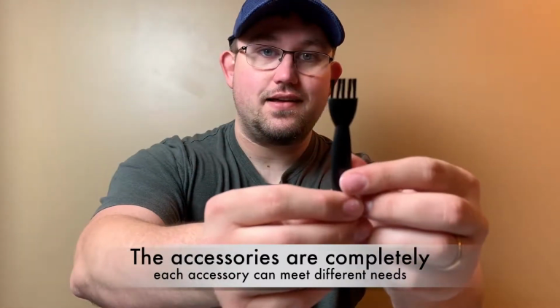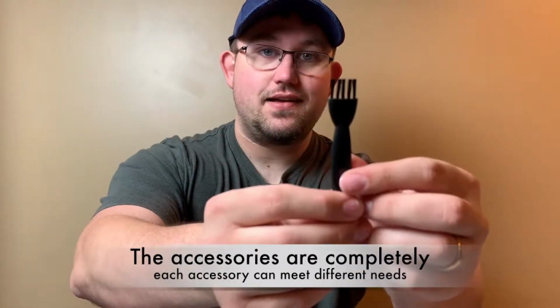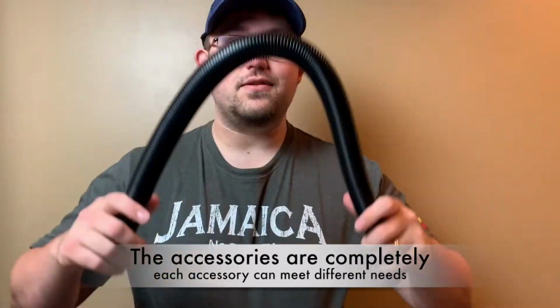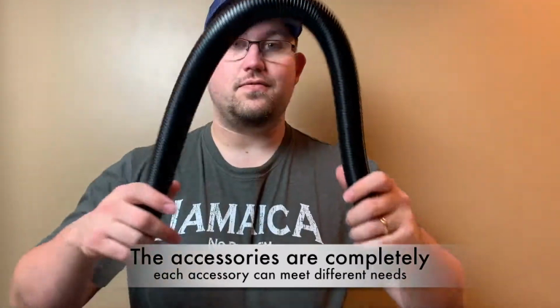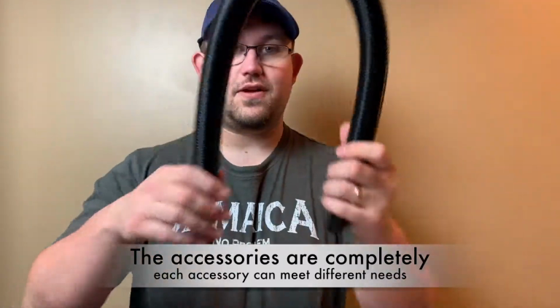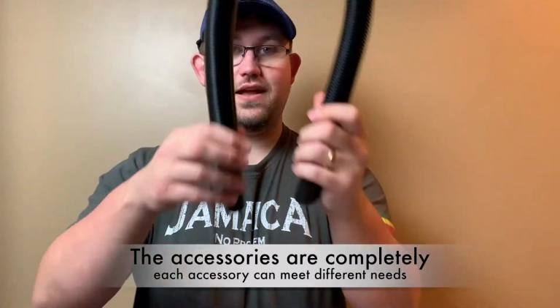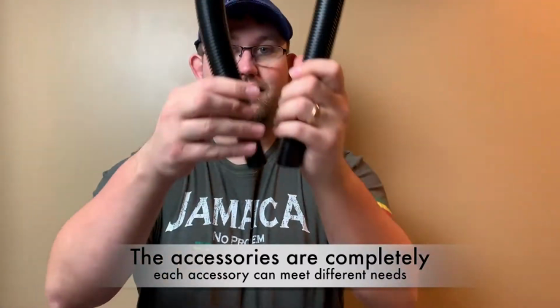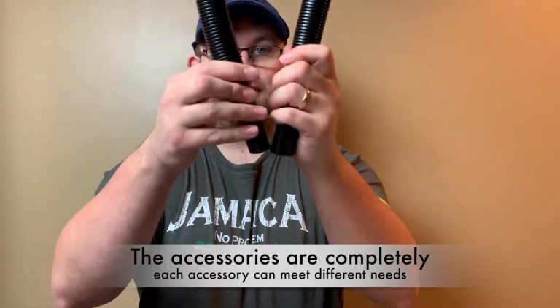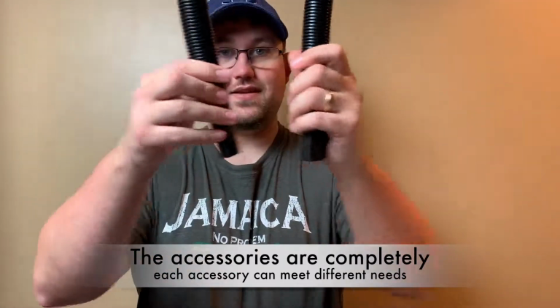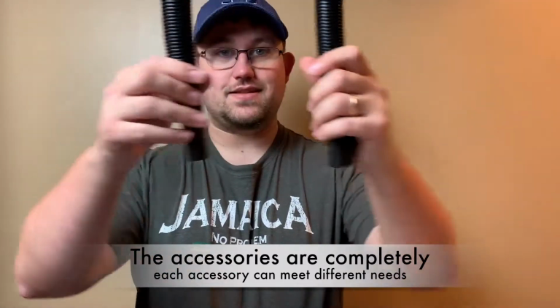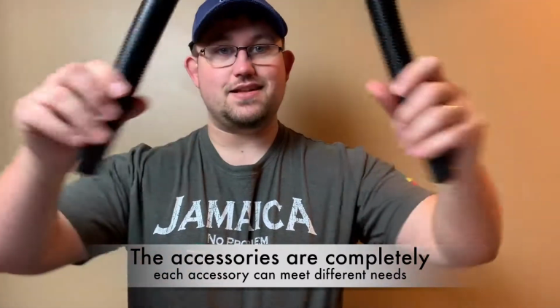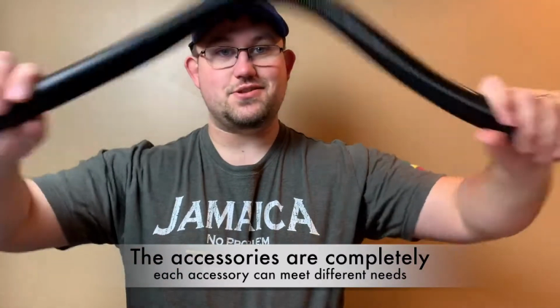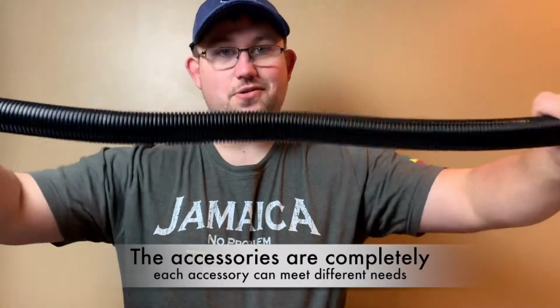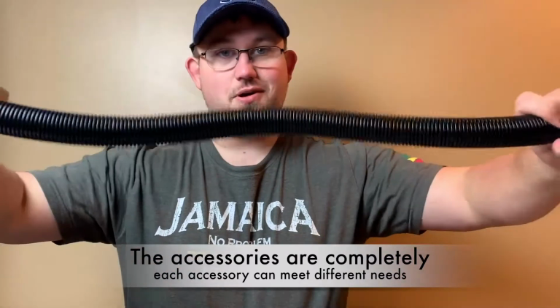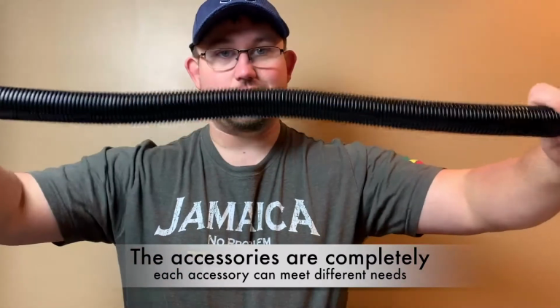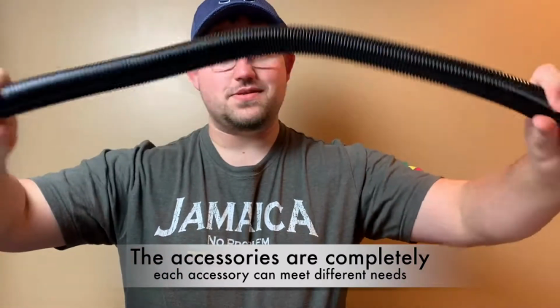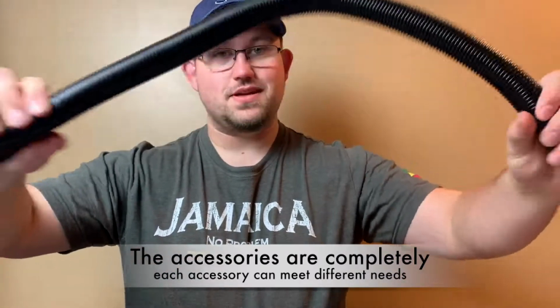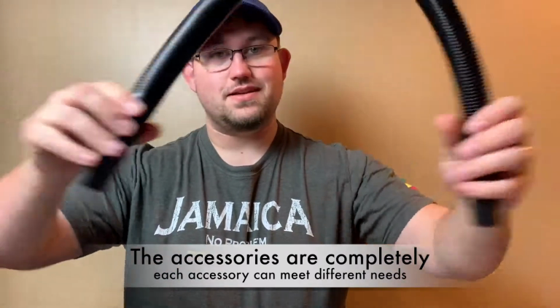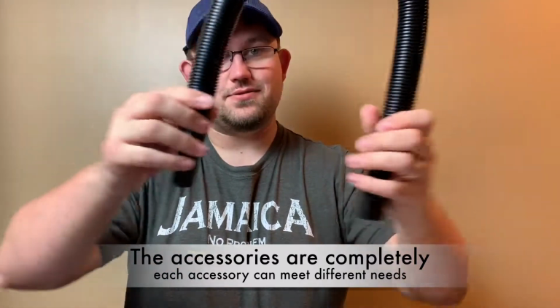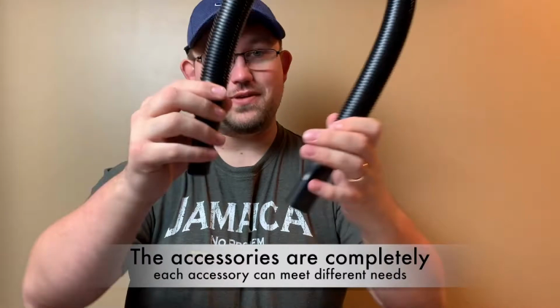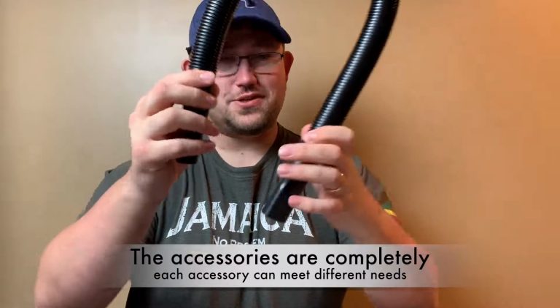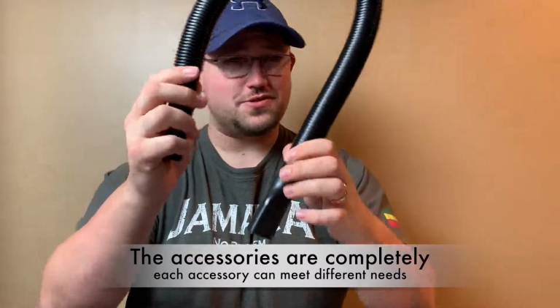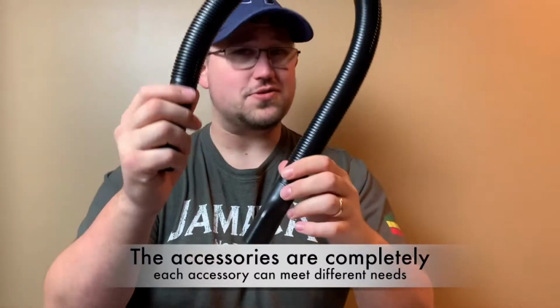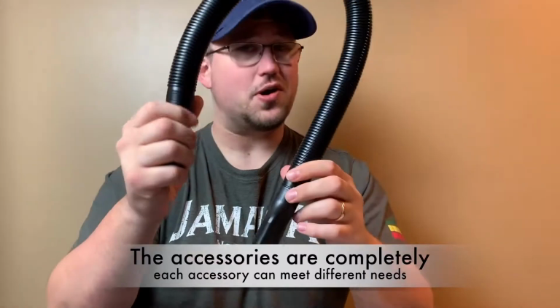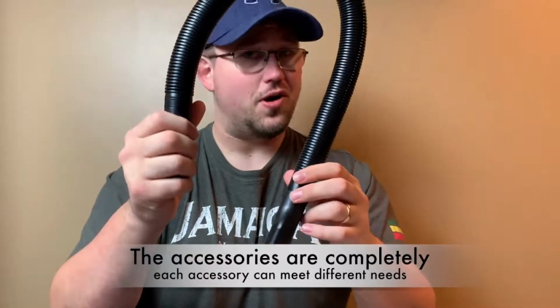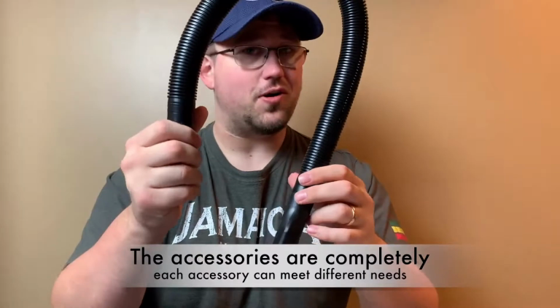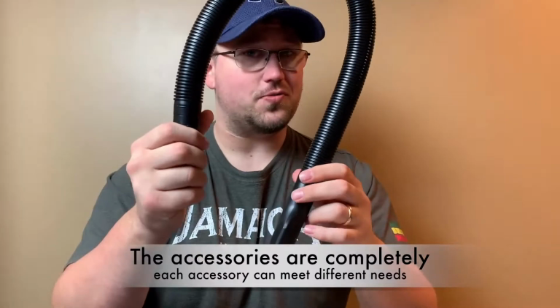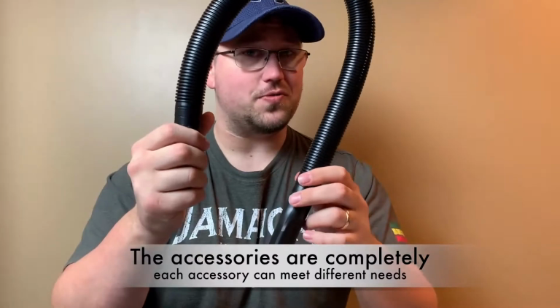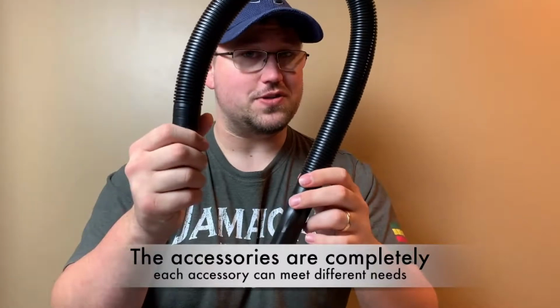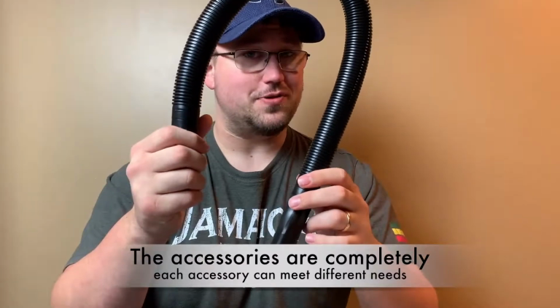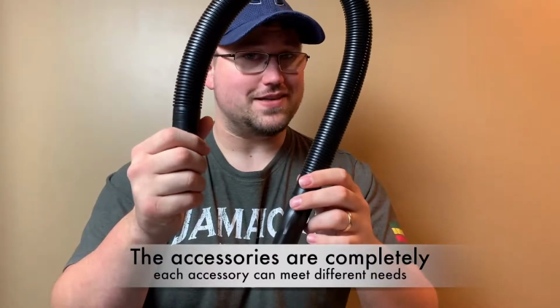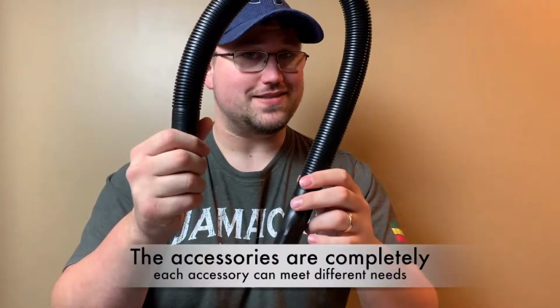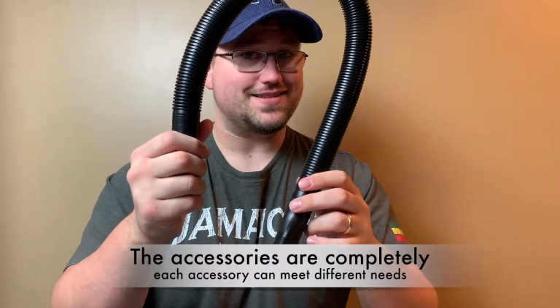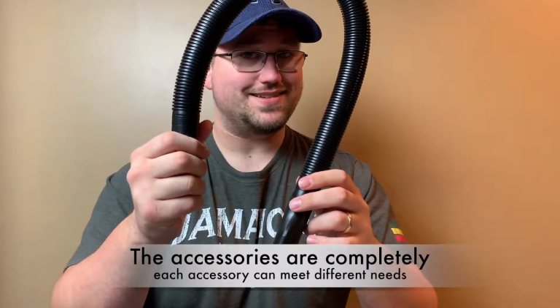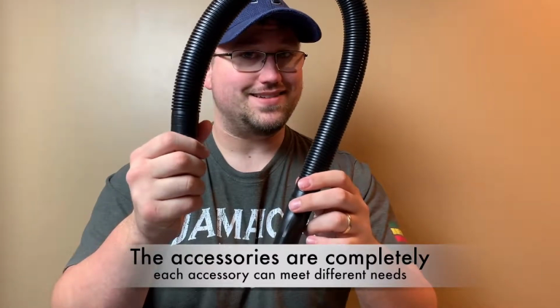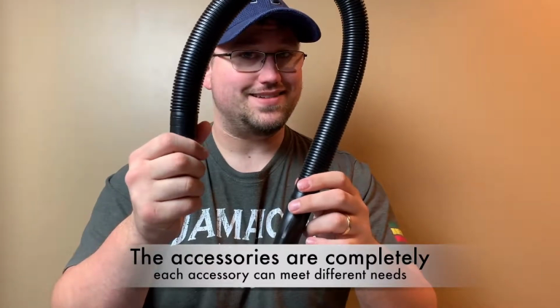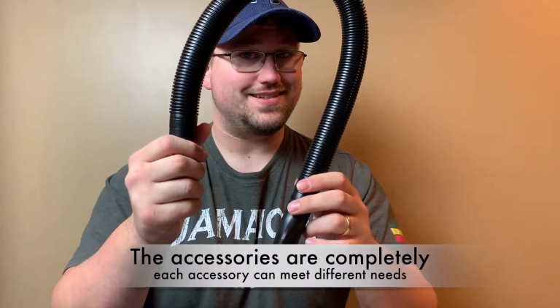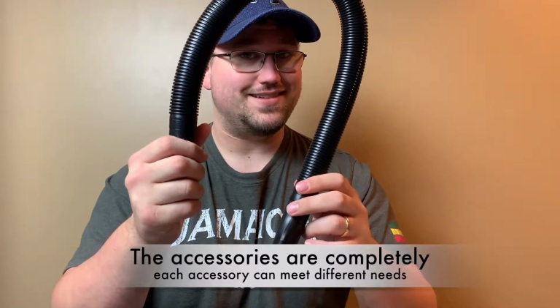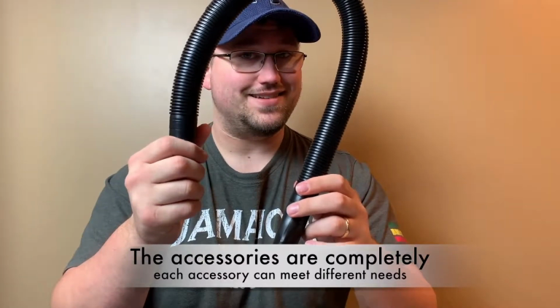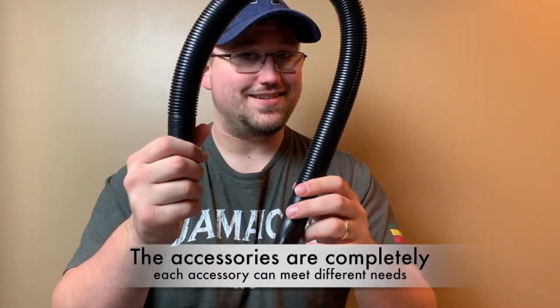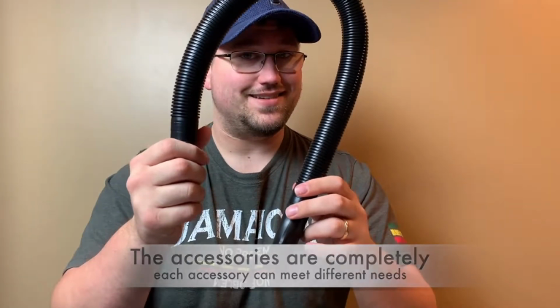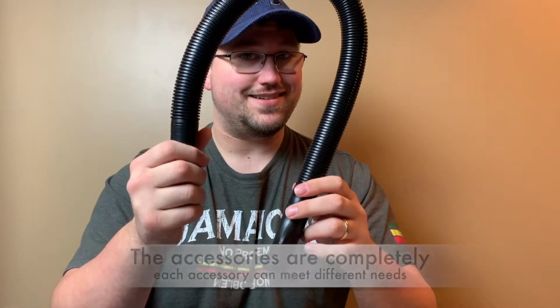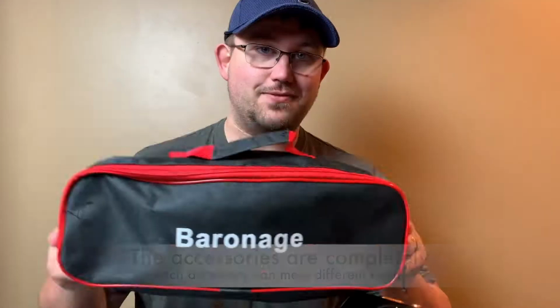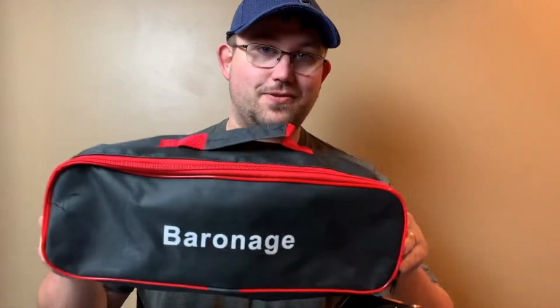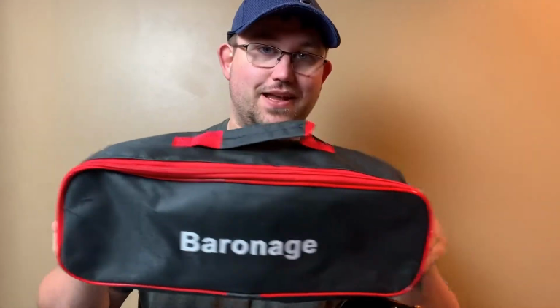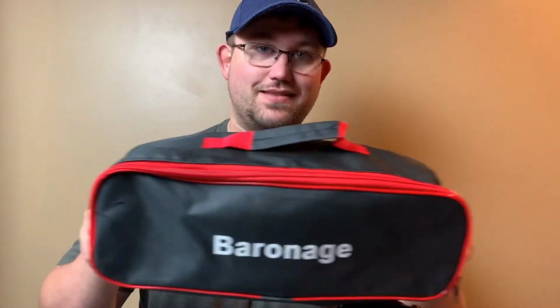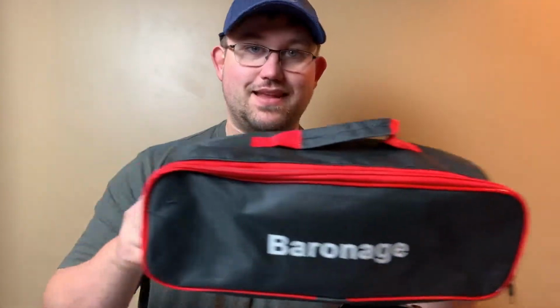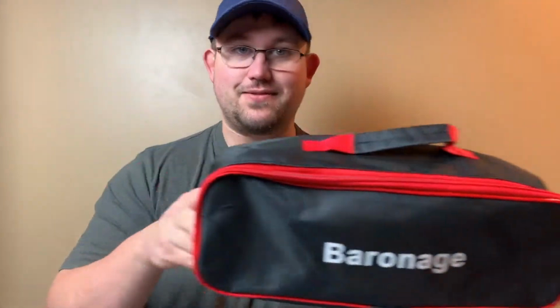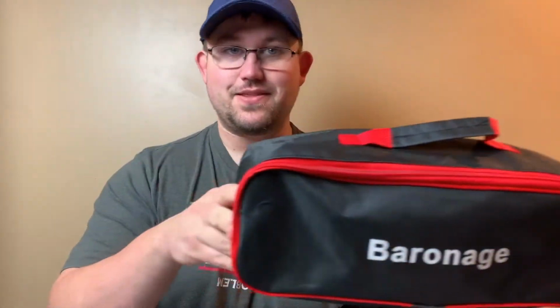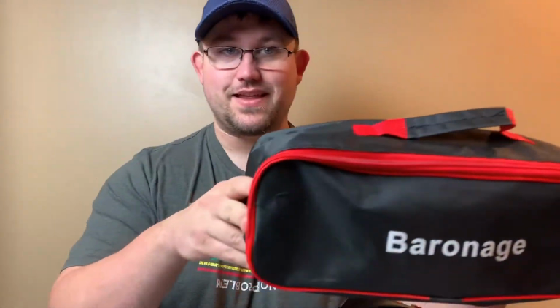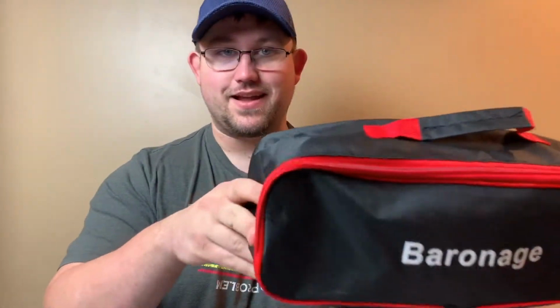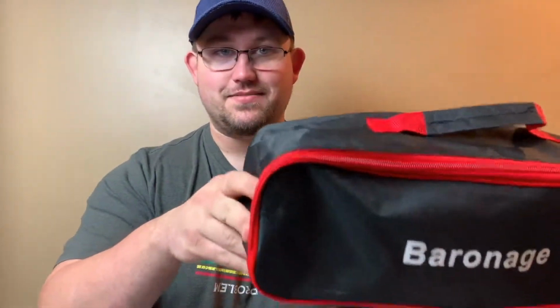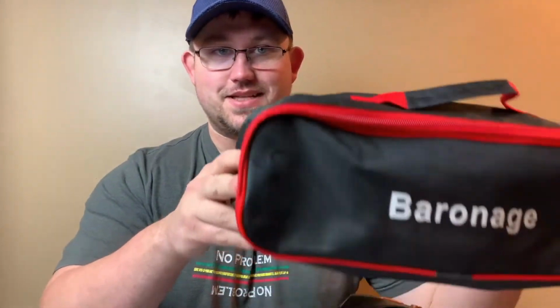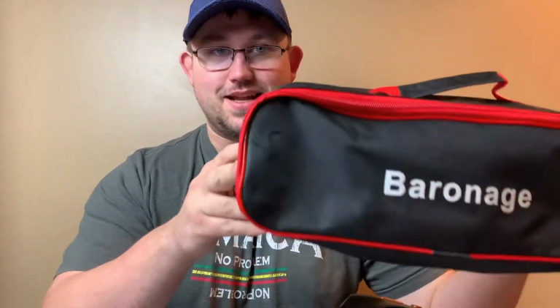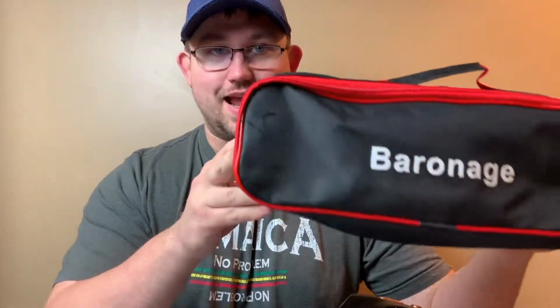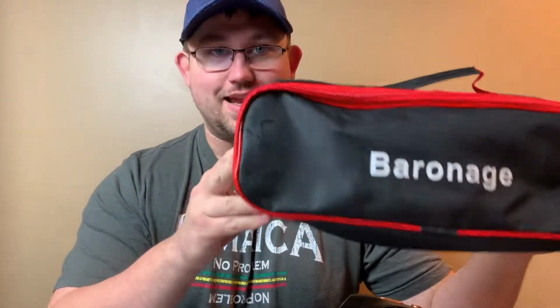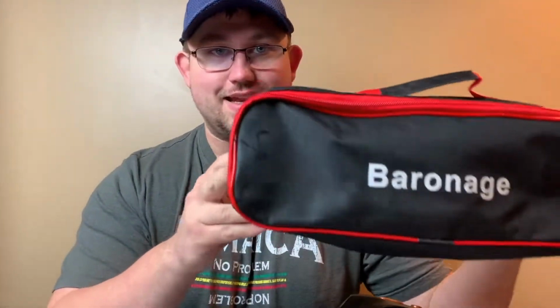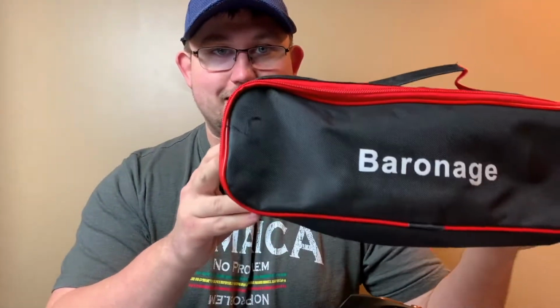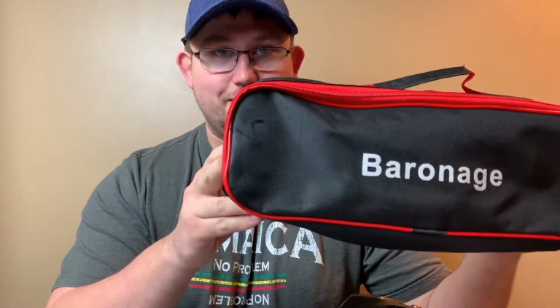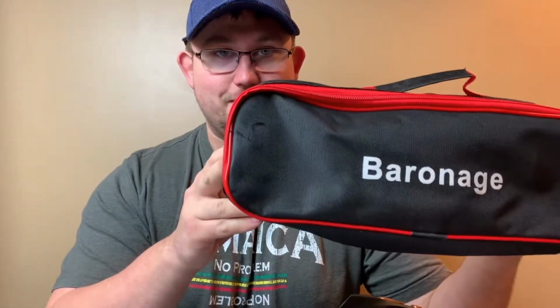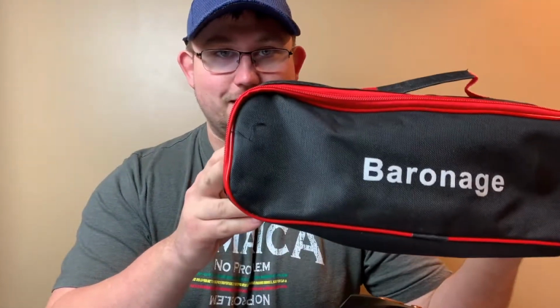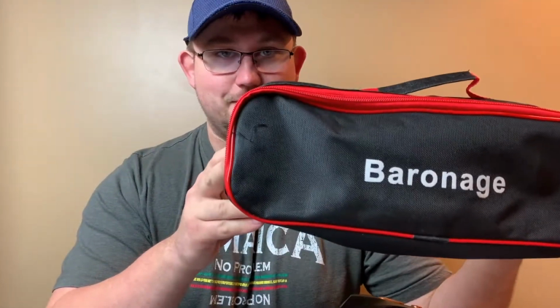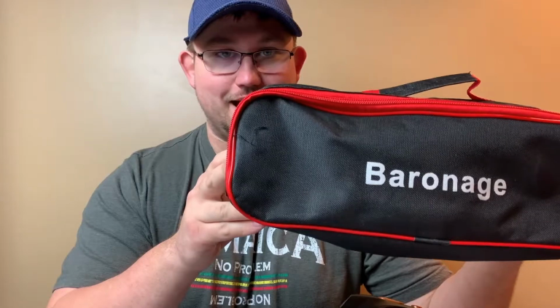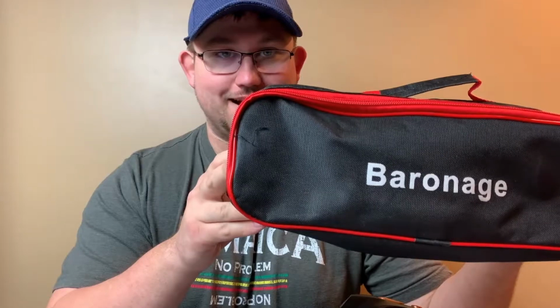Don't forget our extension hose to reach those hard to reach places, and everything comes in a handy carrying bag.